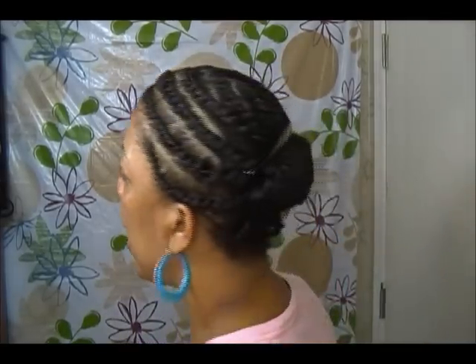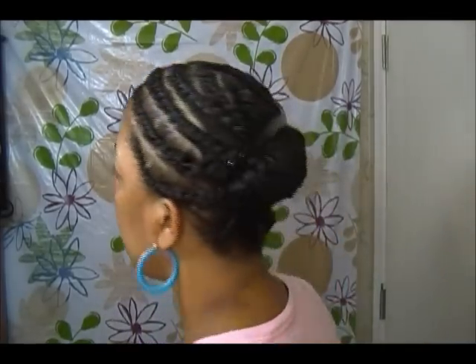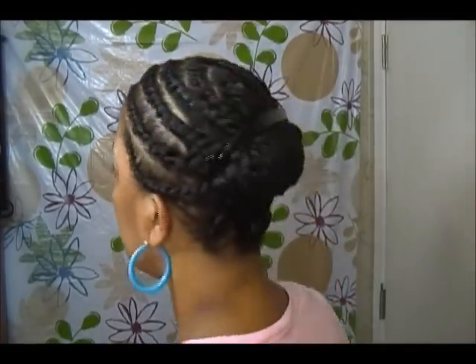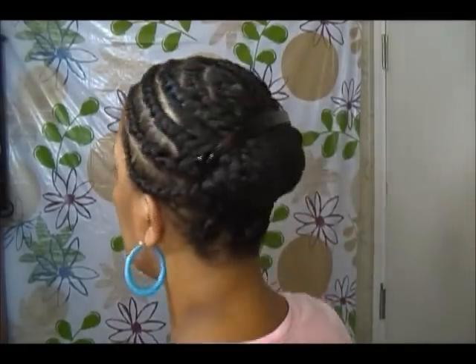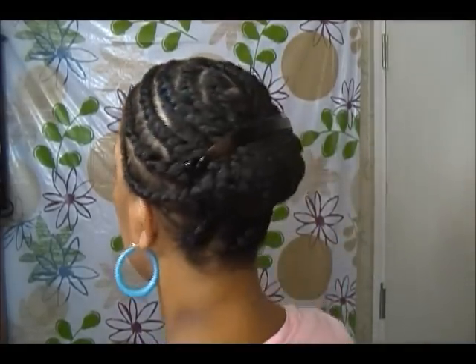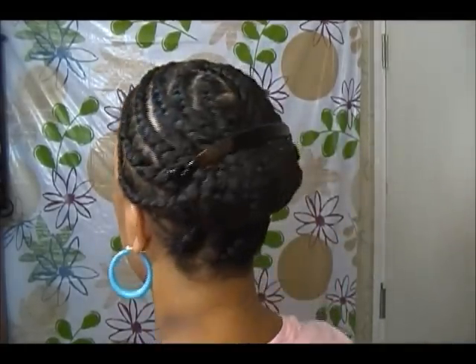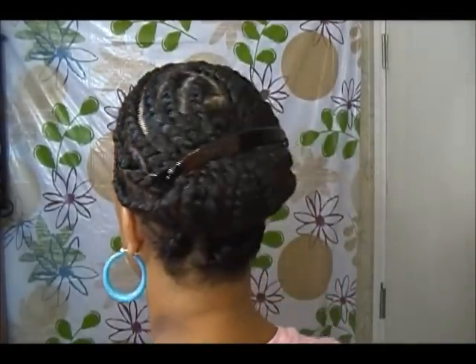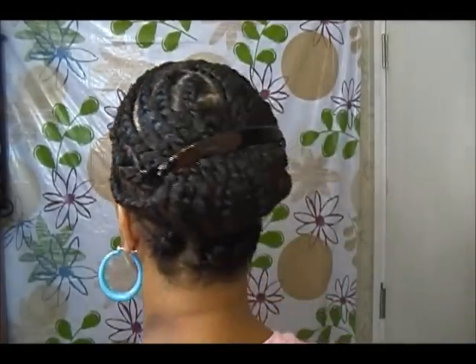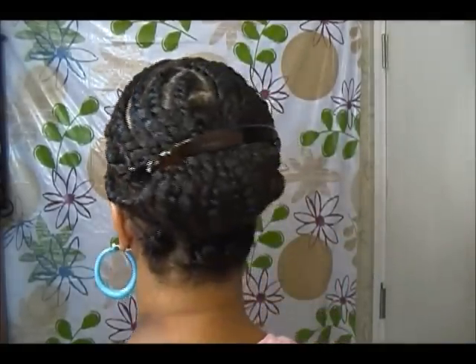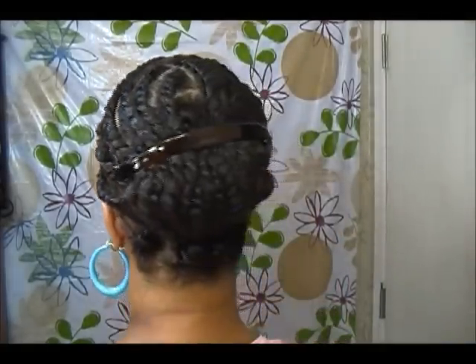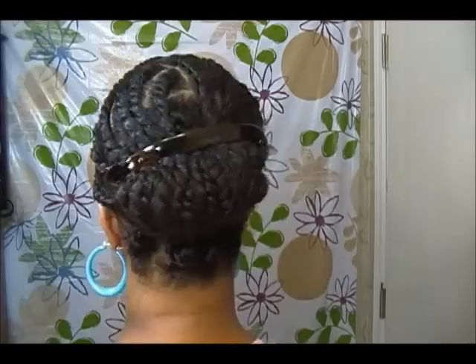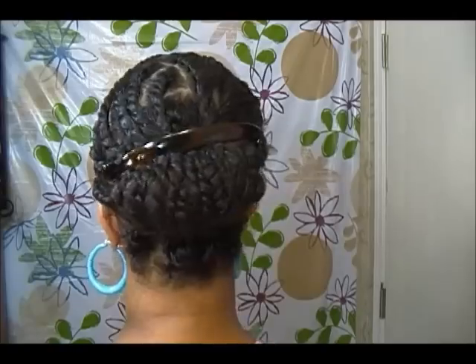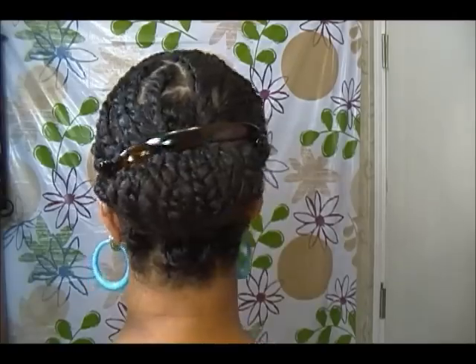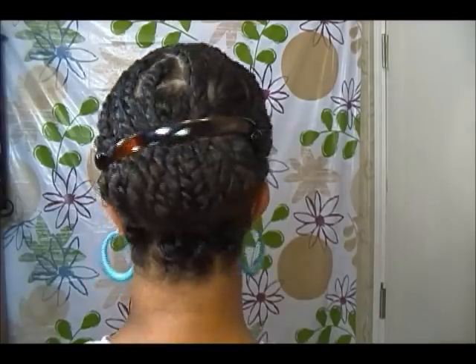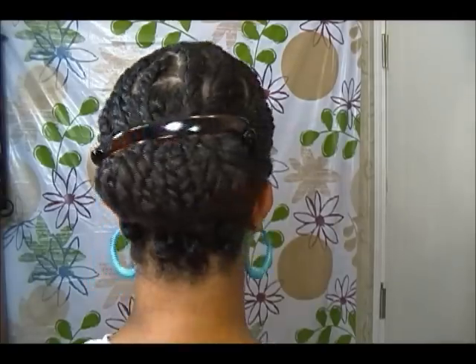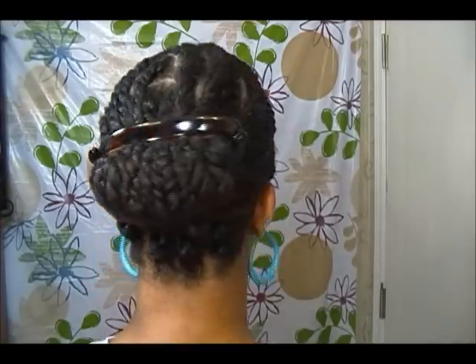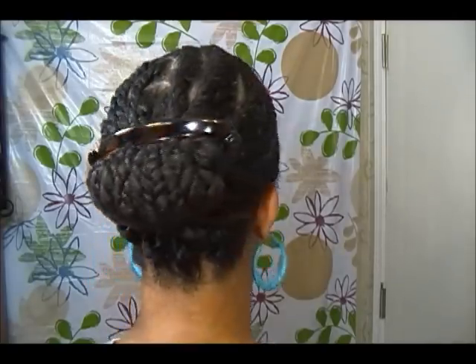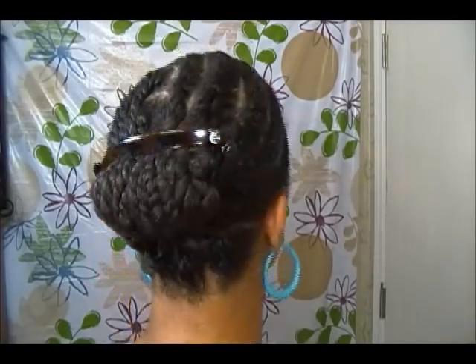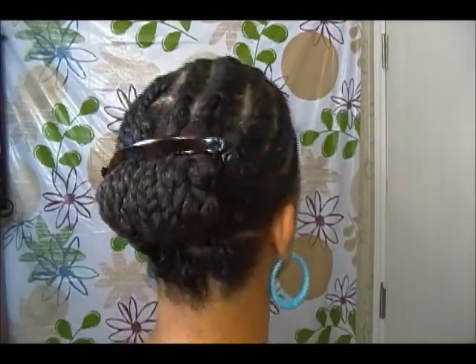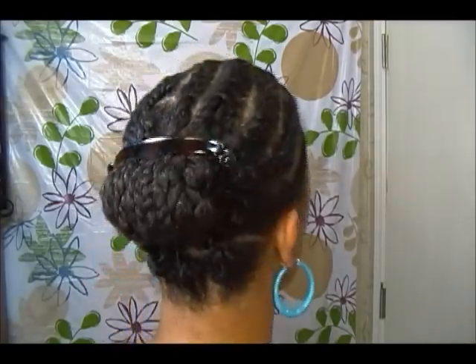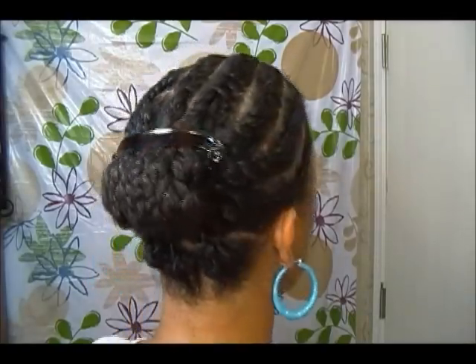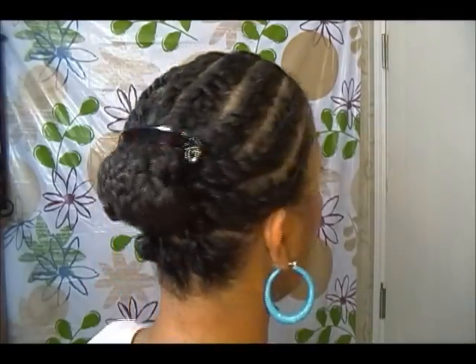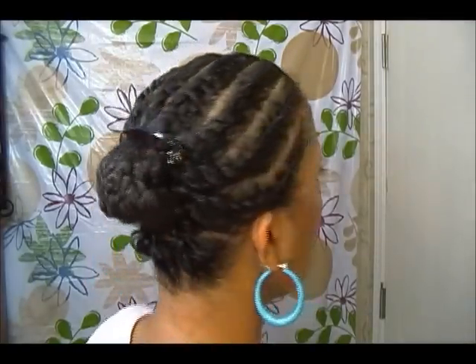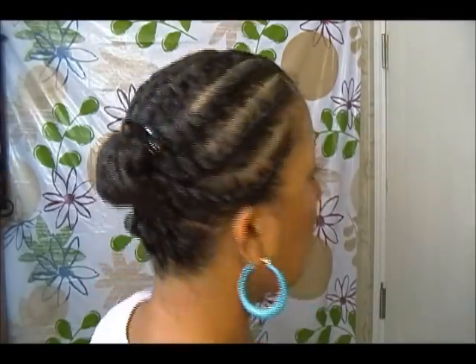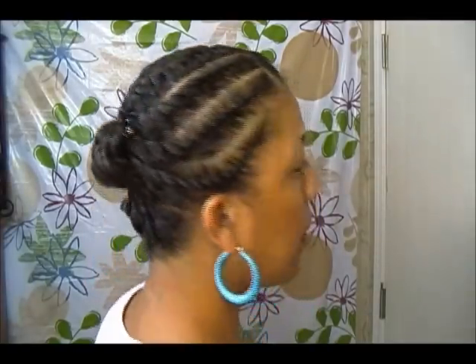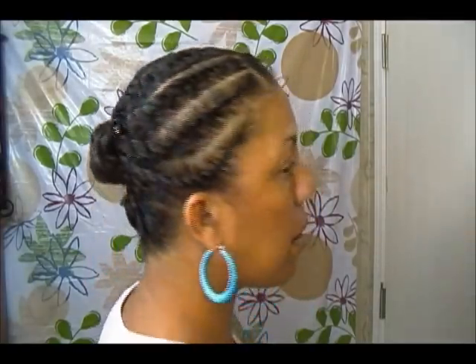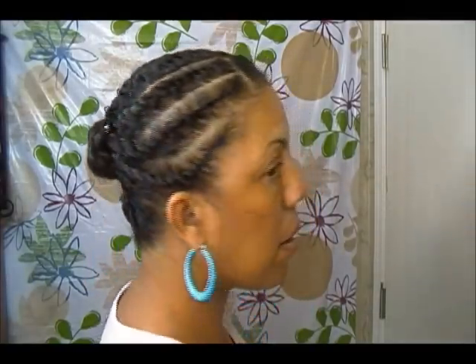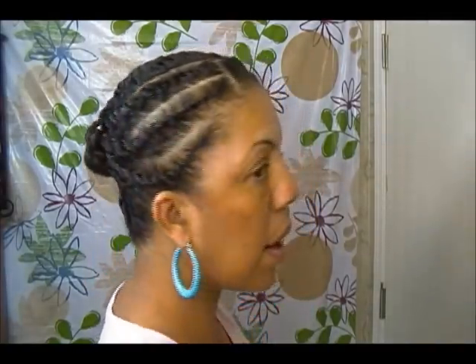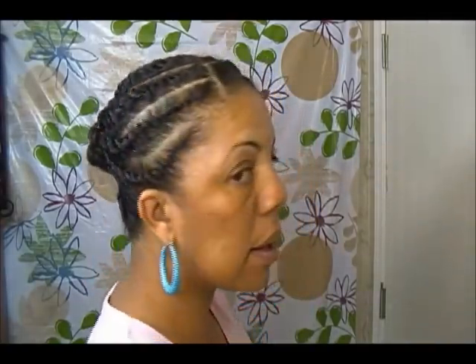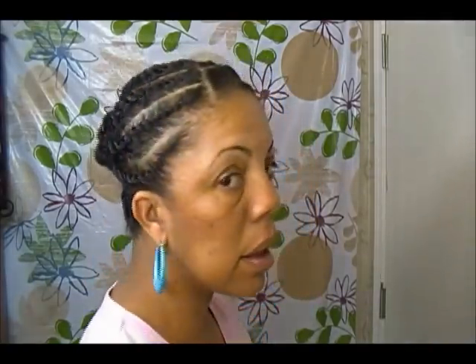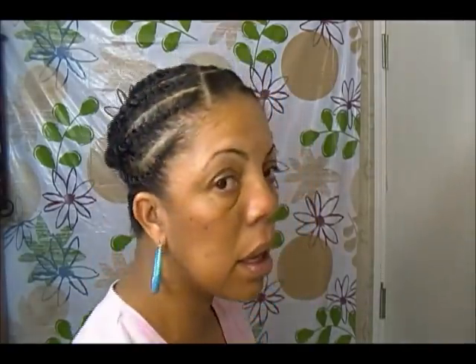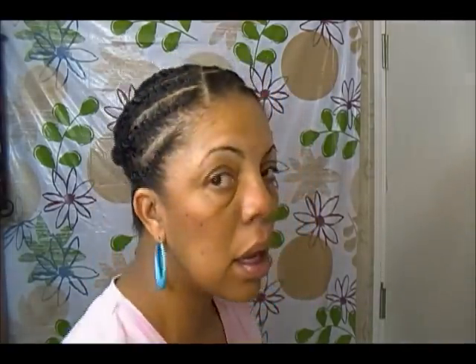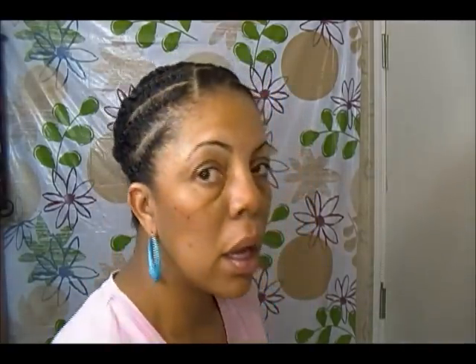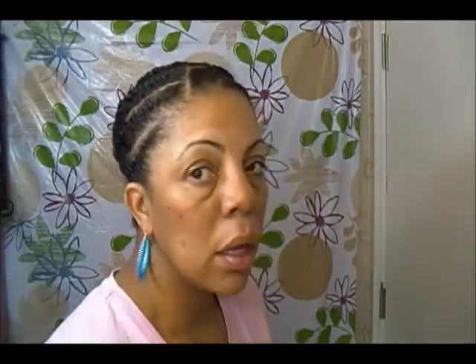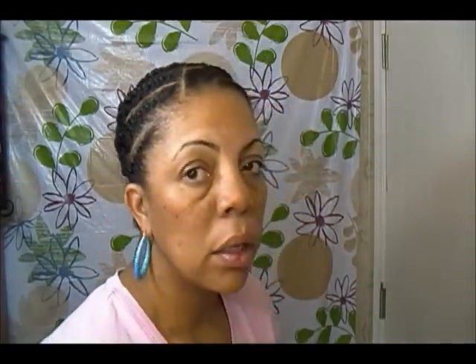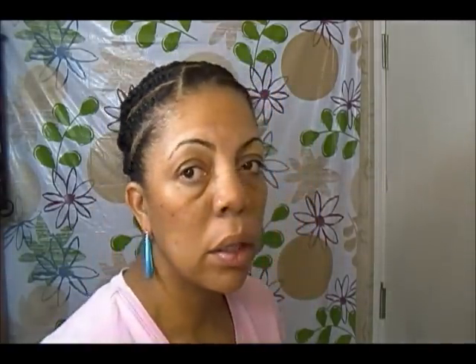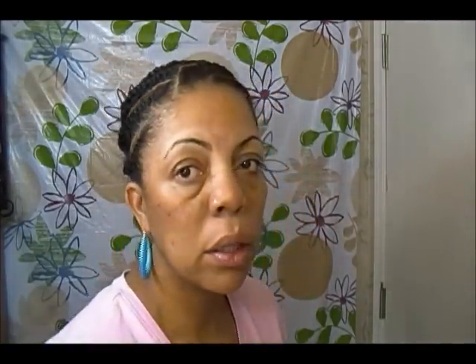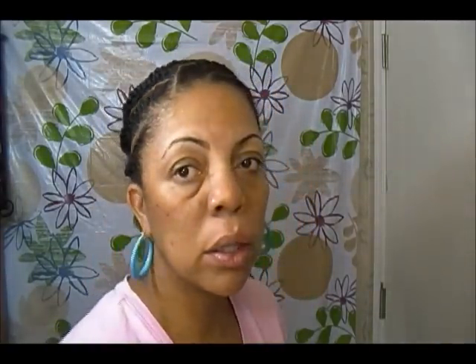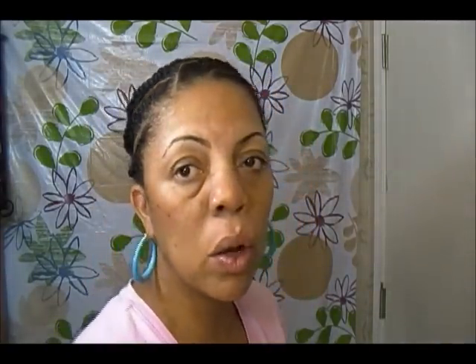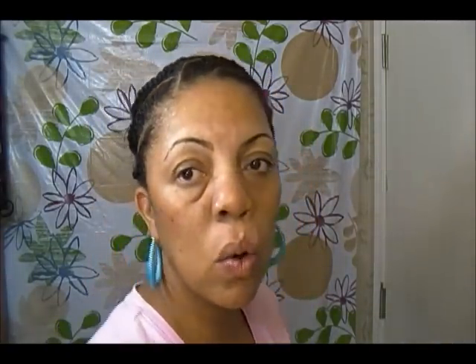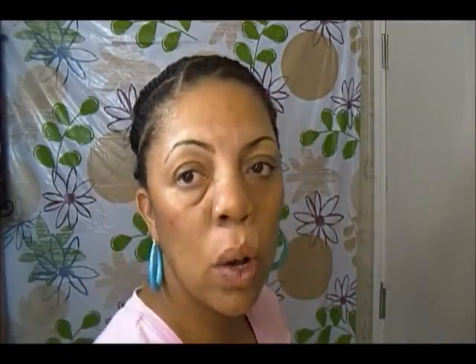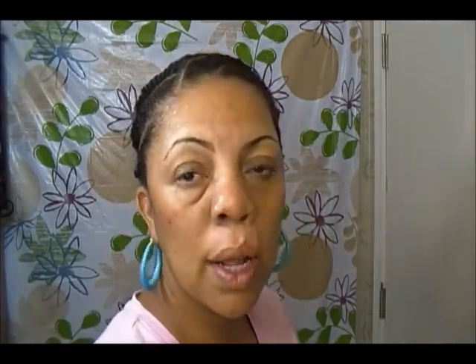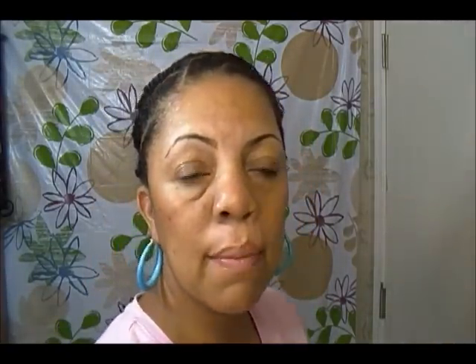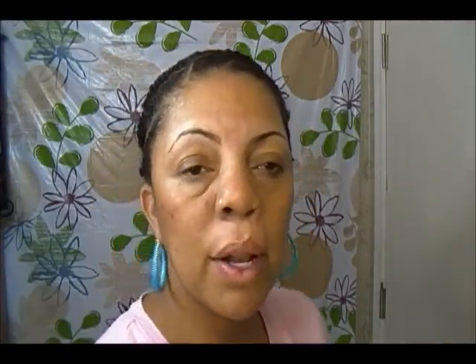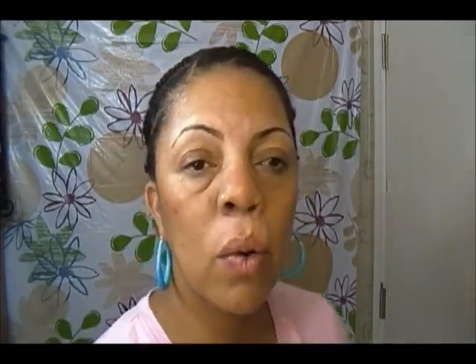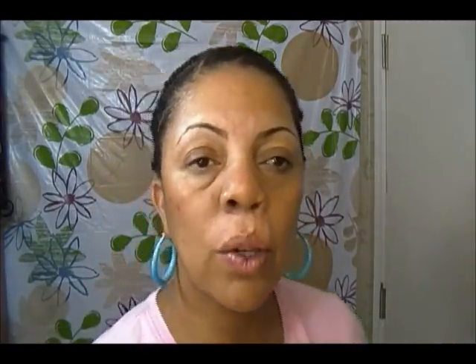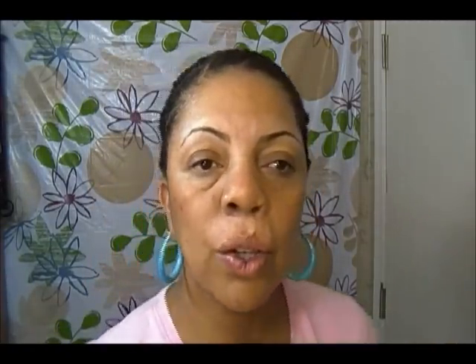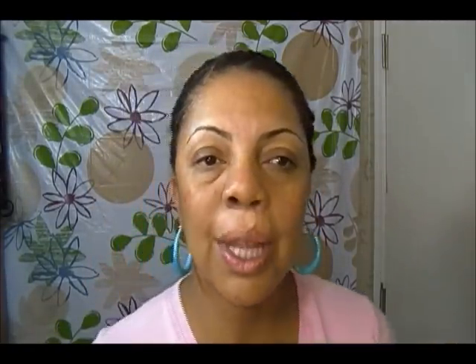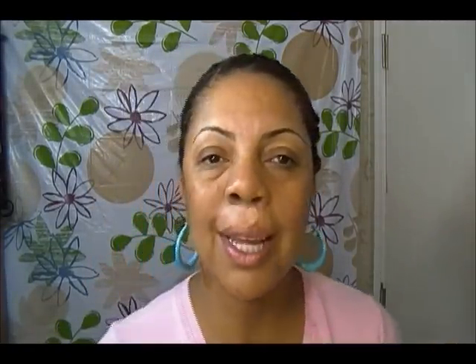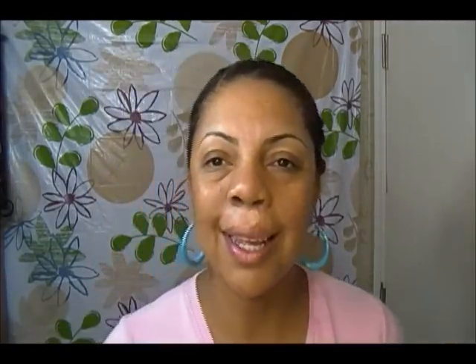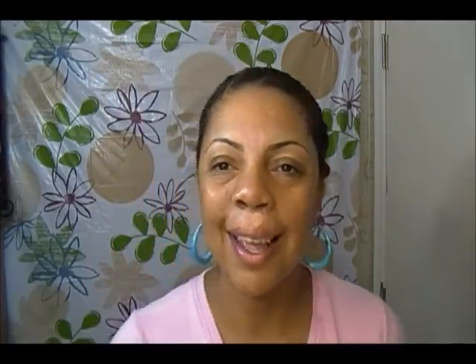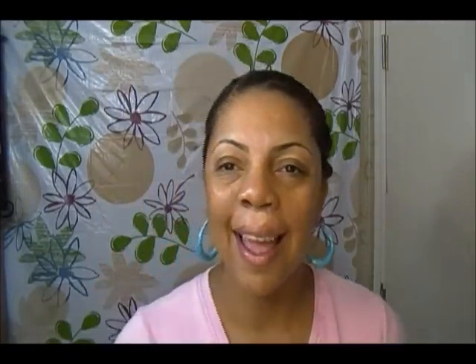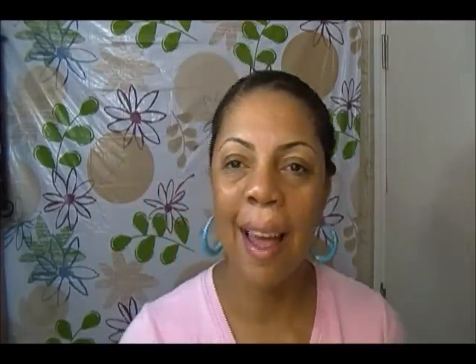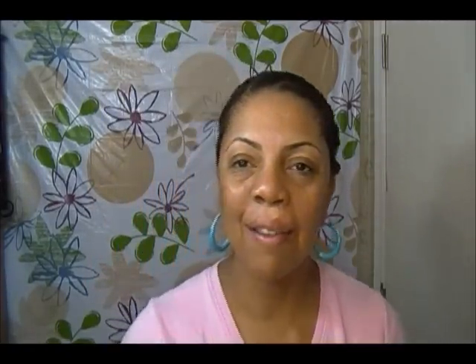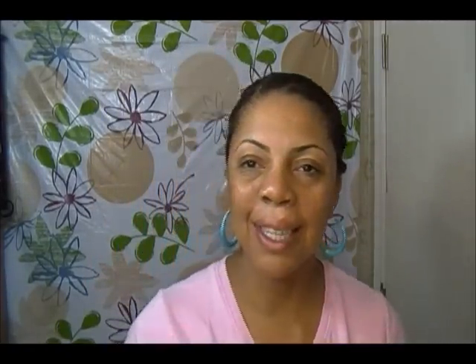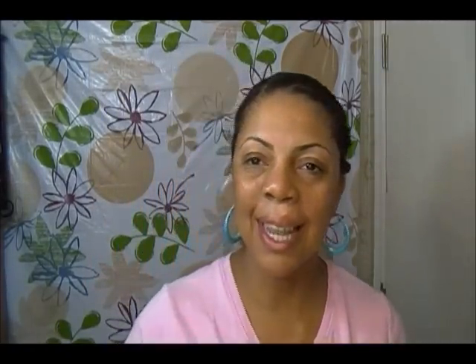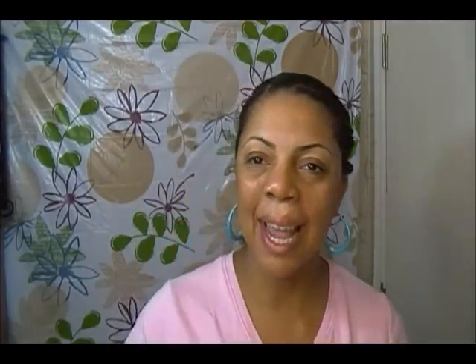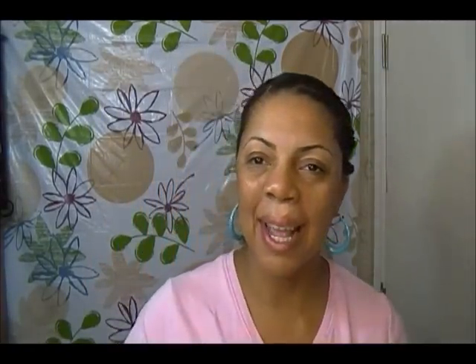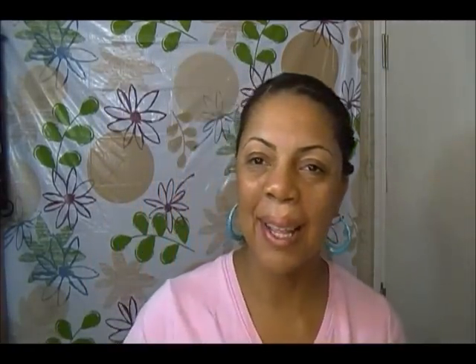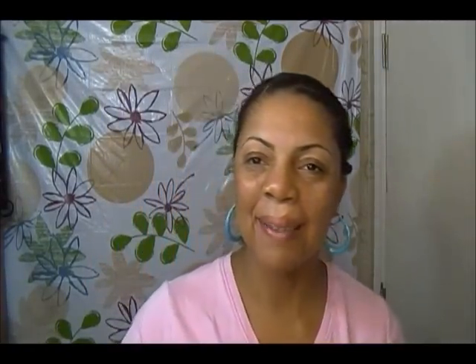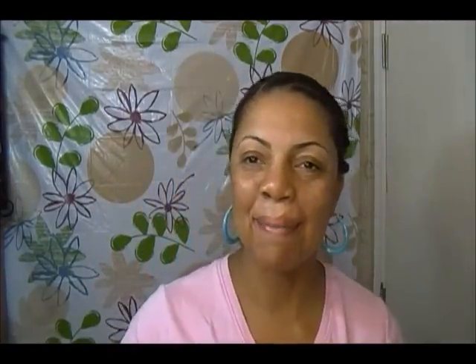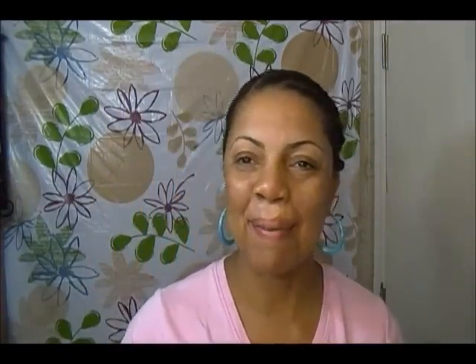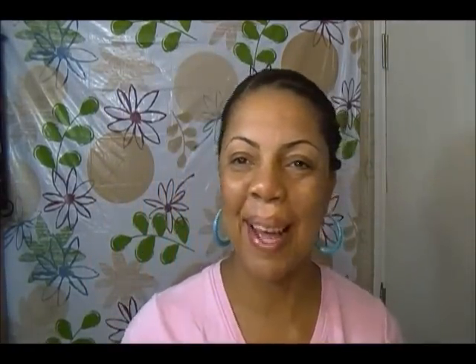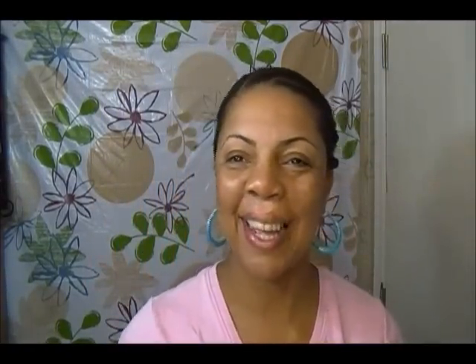And that's the back. So let me know what you think. Have a good day. Bye-bye!